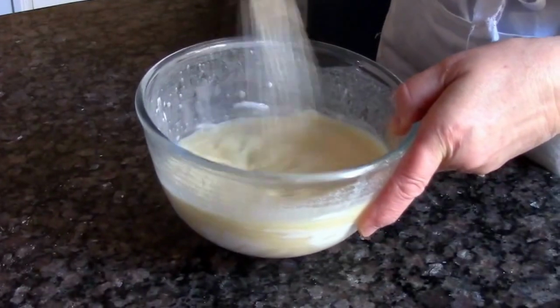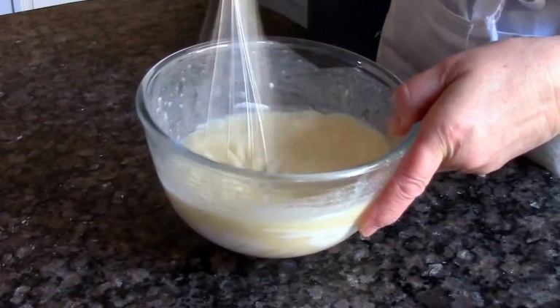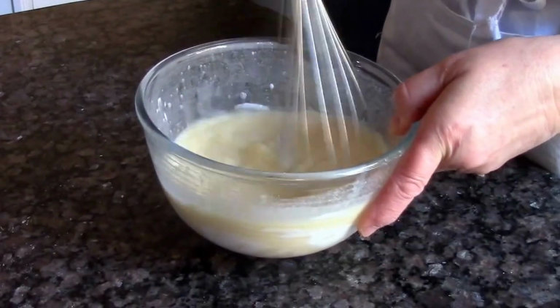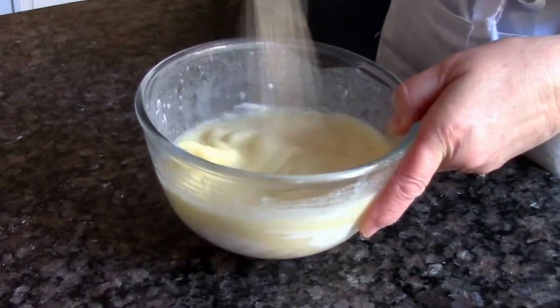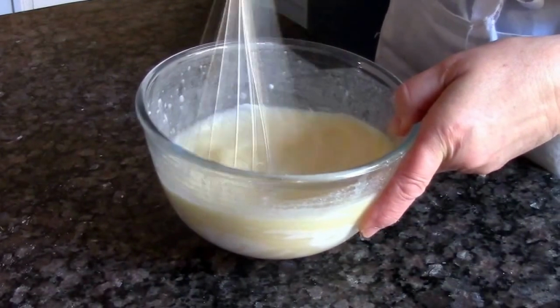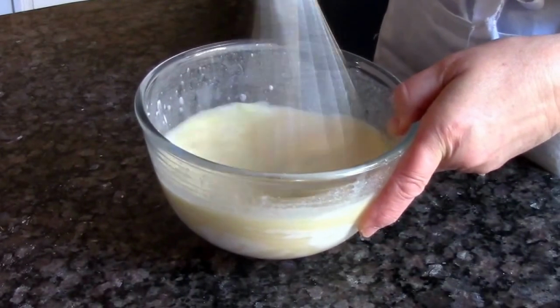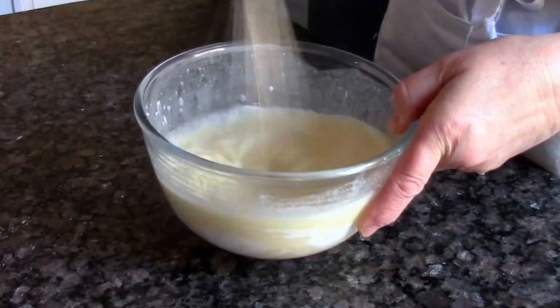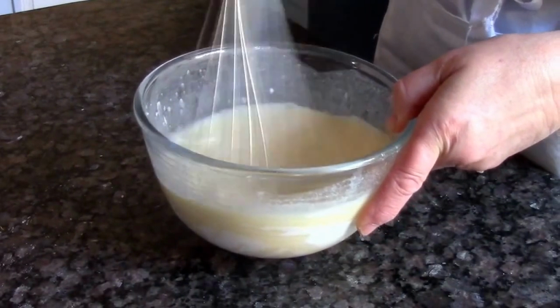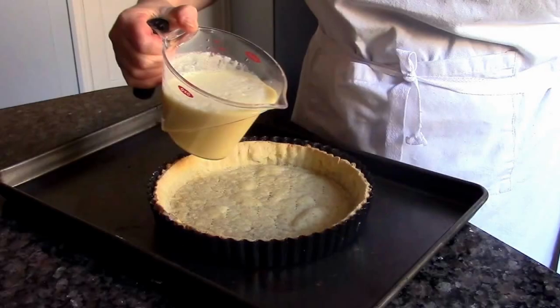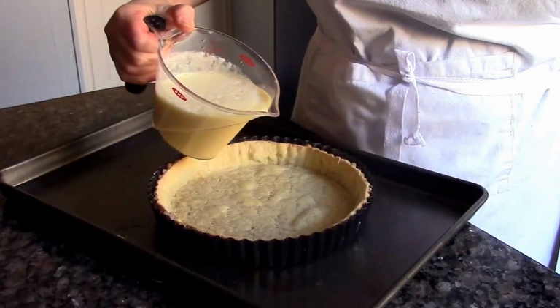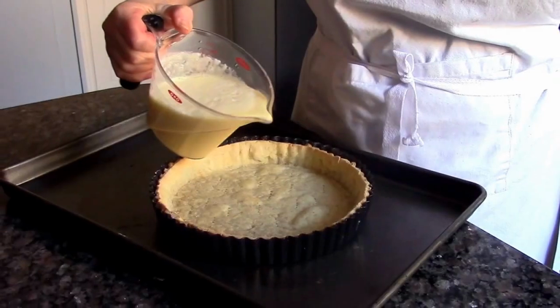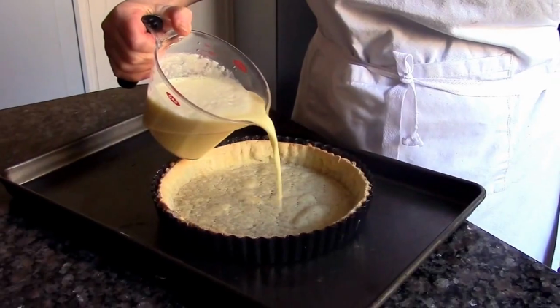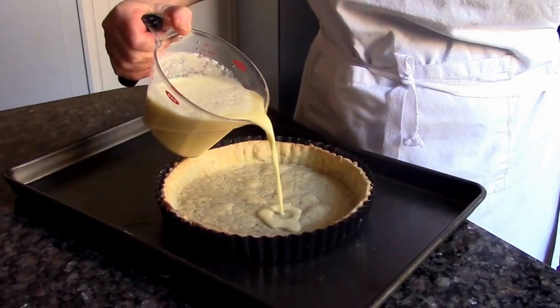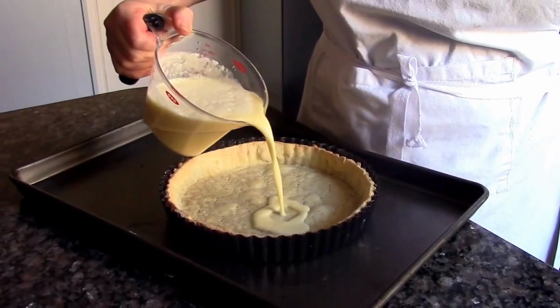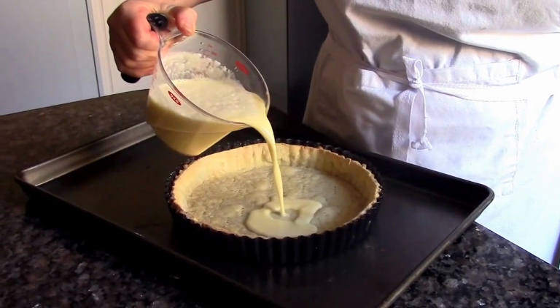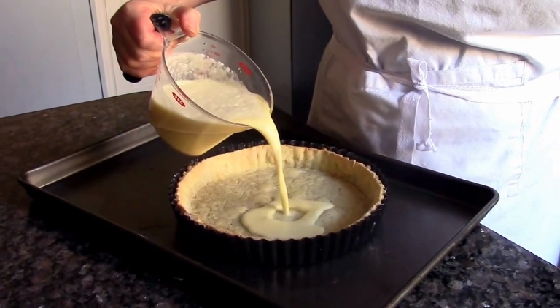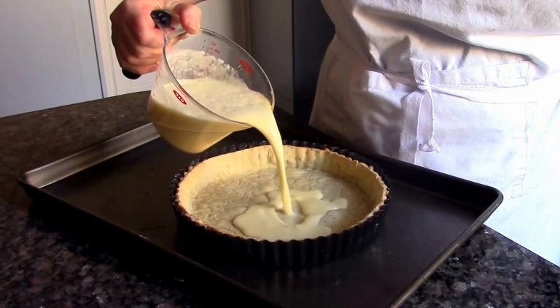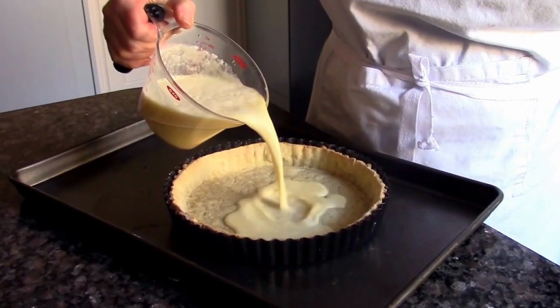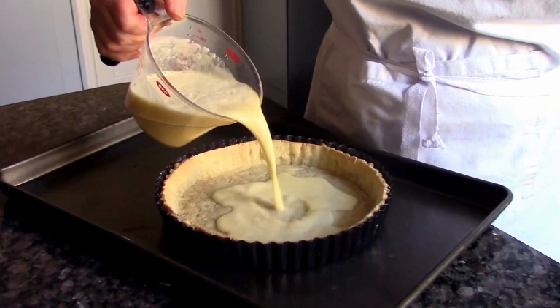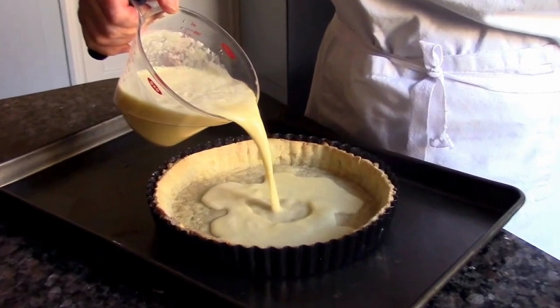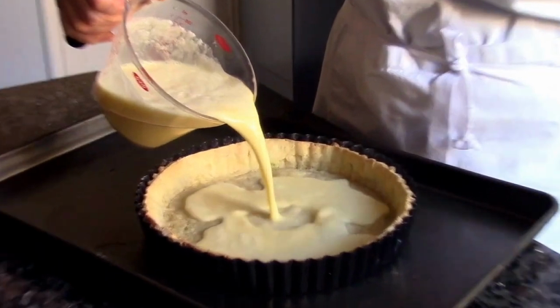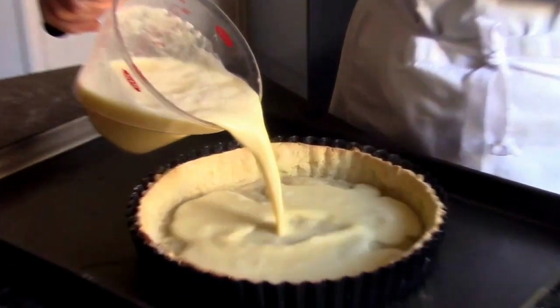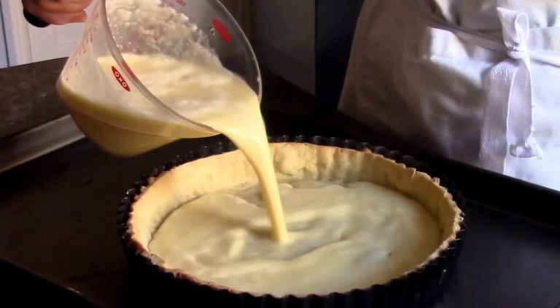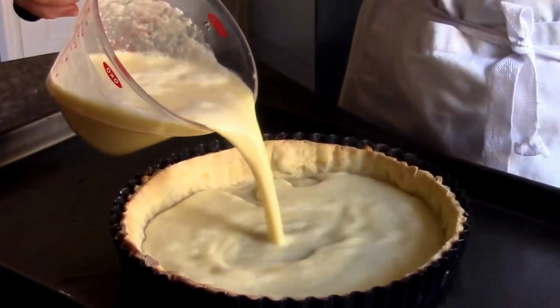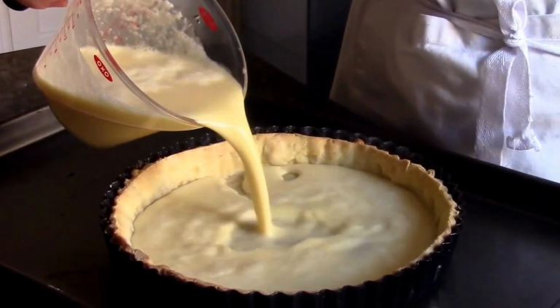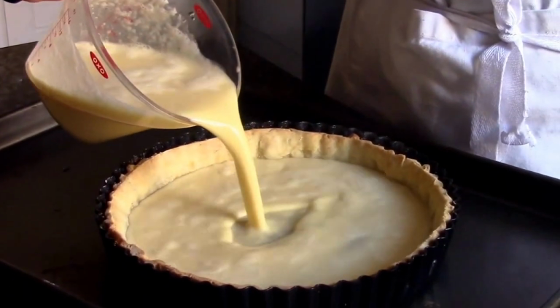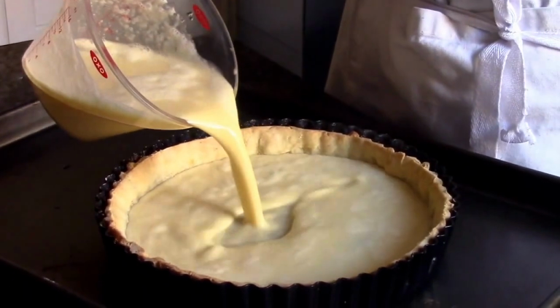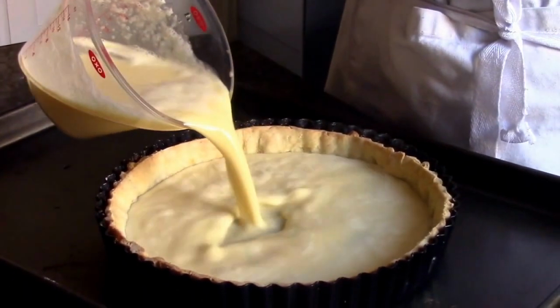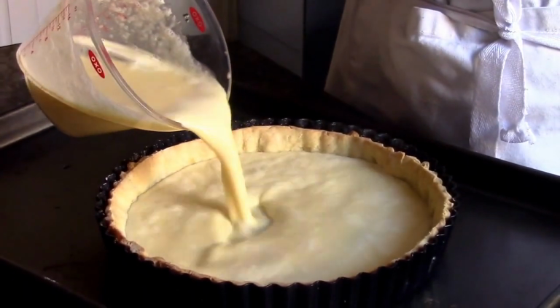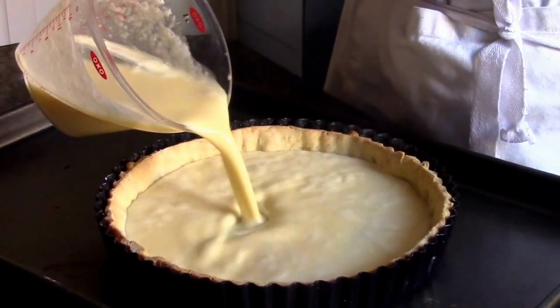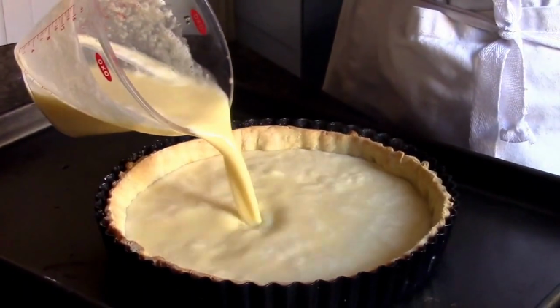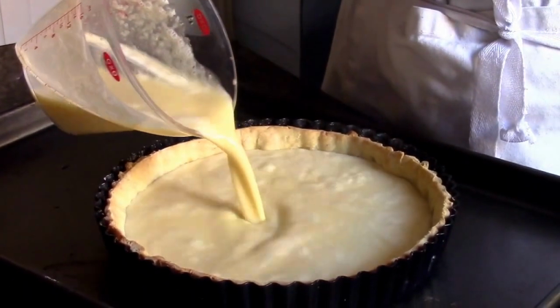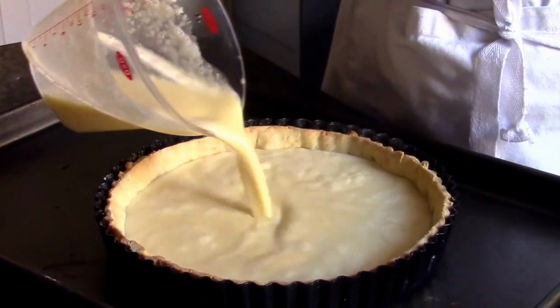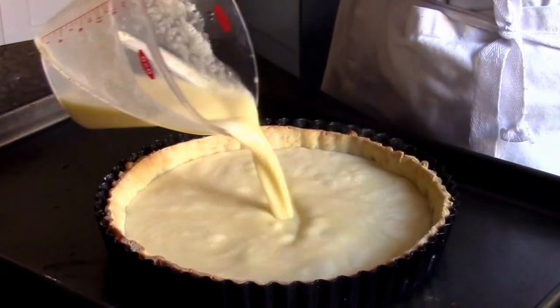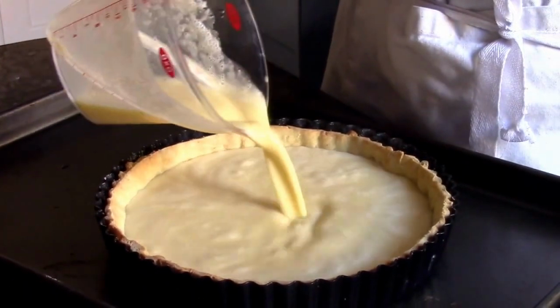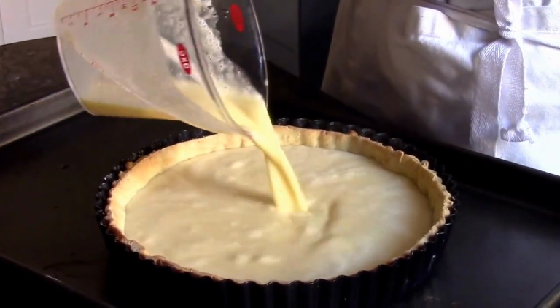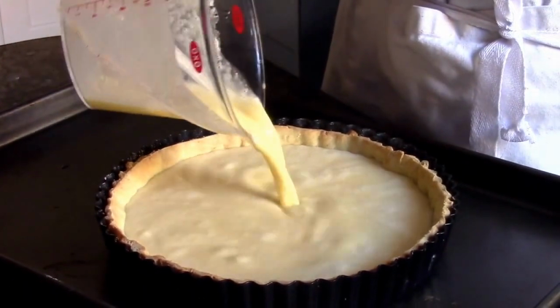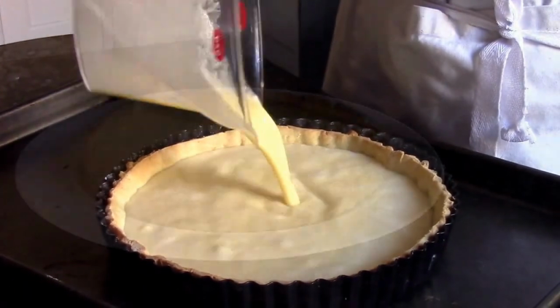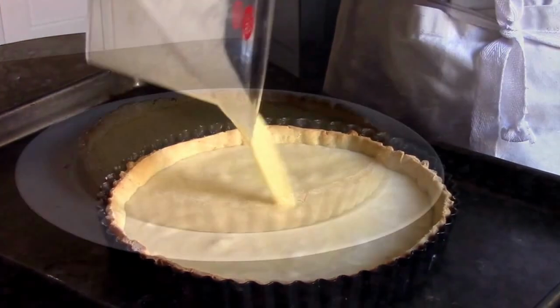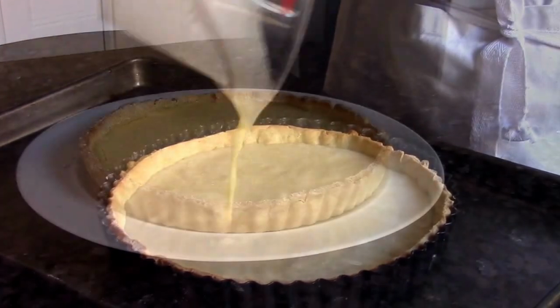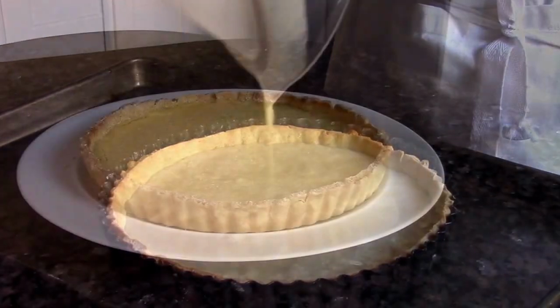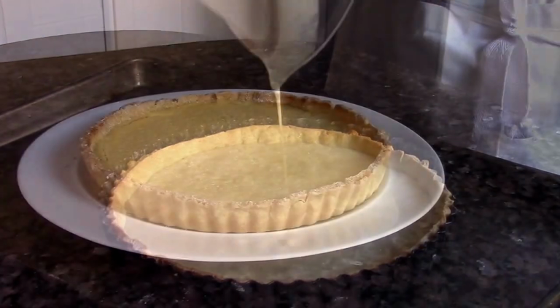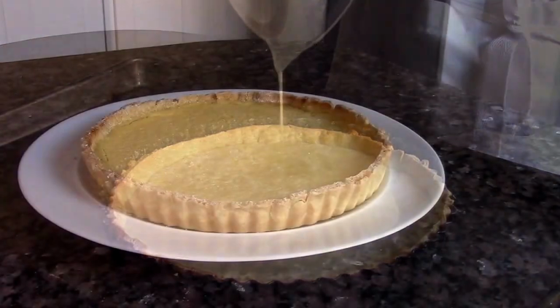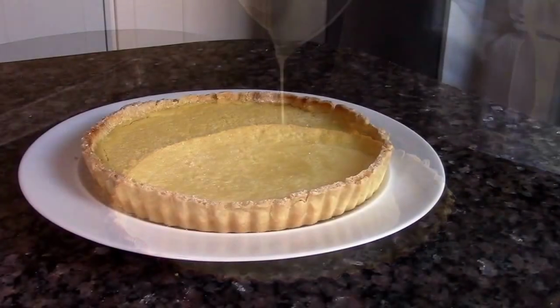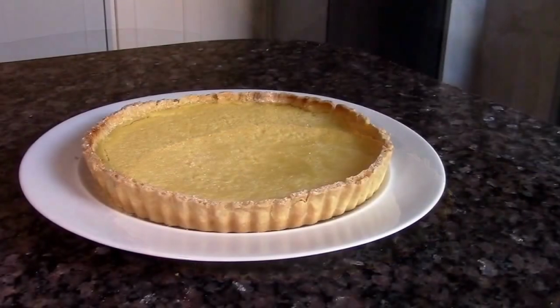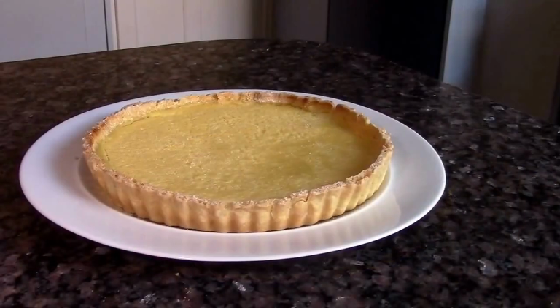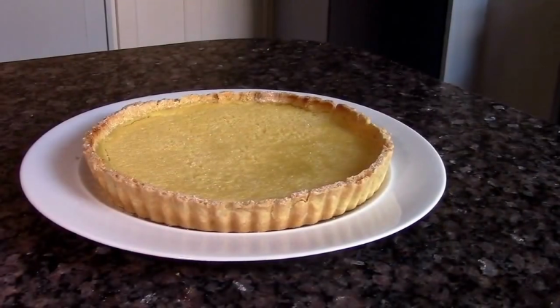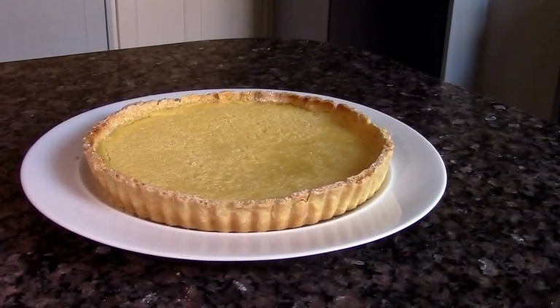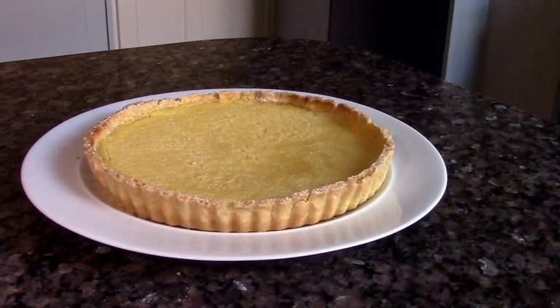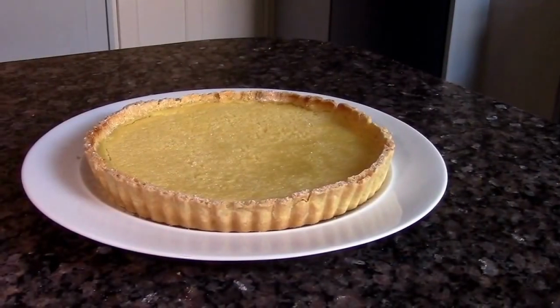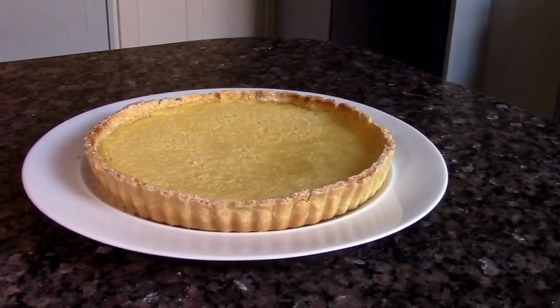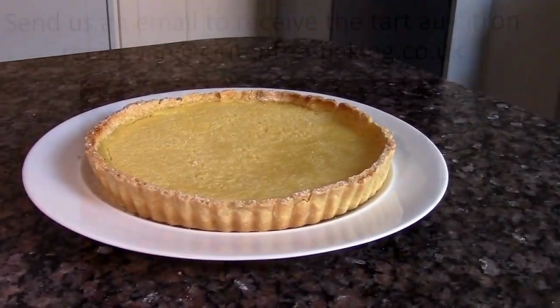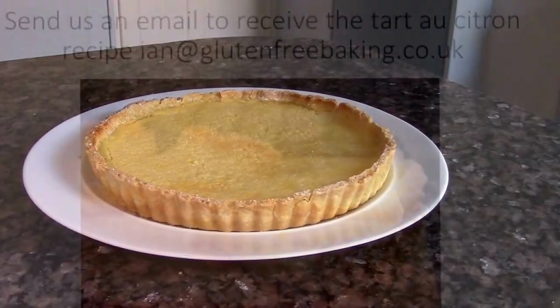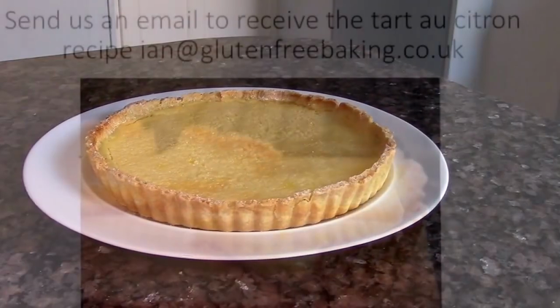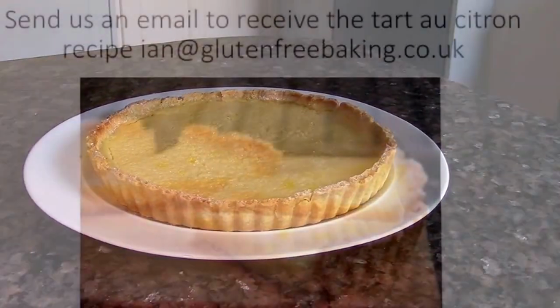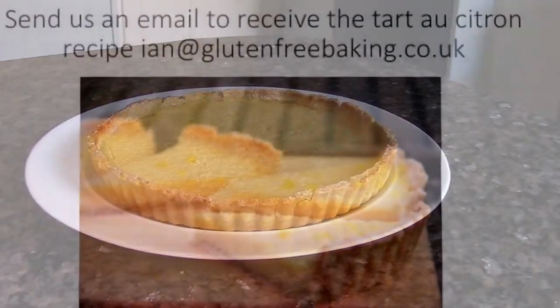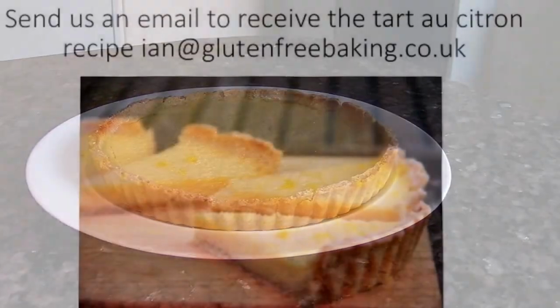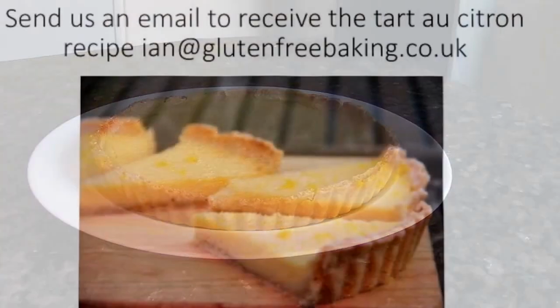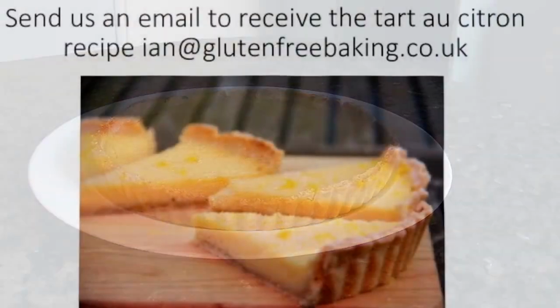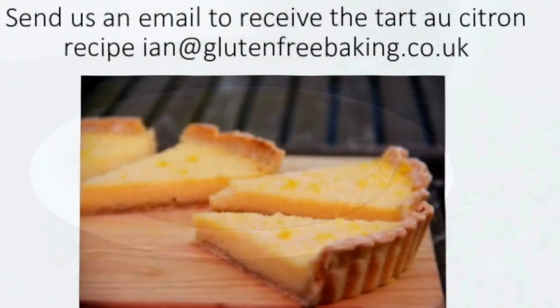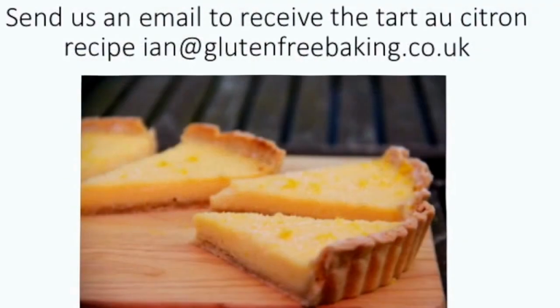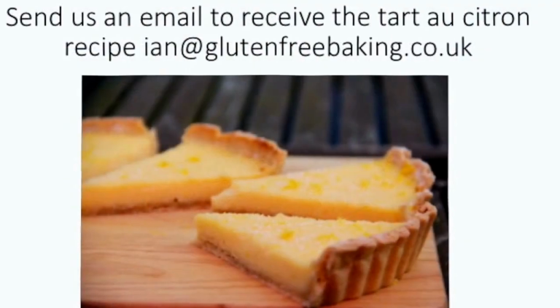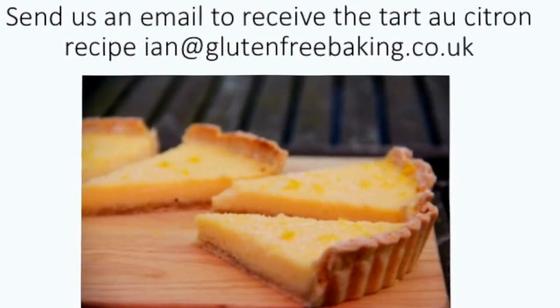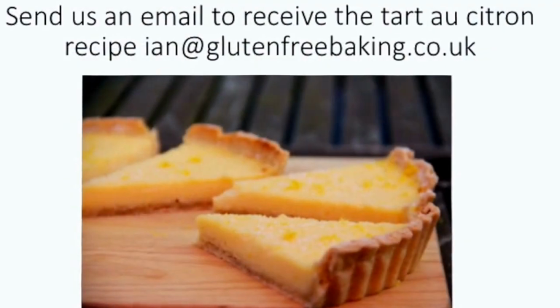Beat the crème fraîche in a bowl and then strain the lemon juice mixture onto it. Beat well together. Pour the filling into the blind-baked pastry case and bake in the oven for about half an hour.